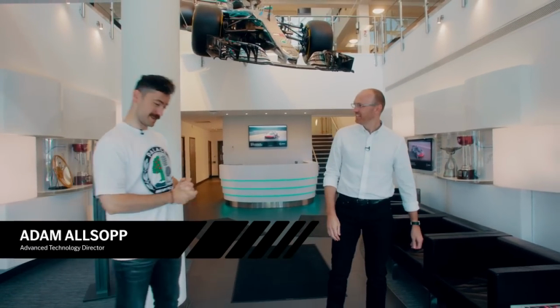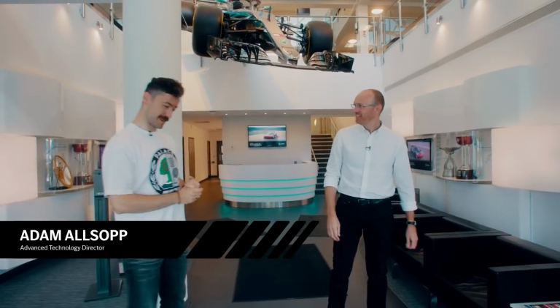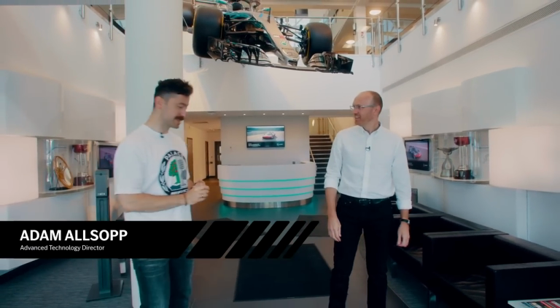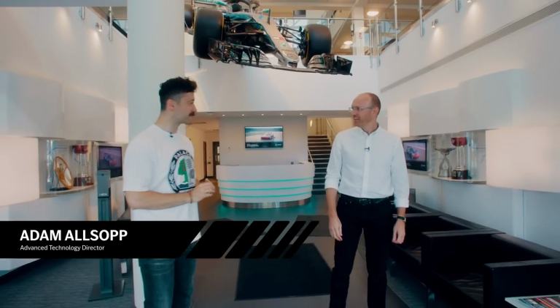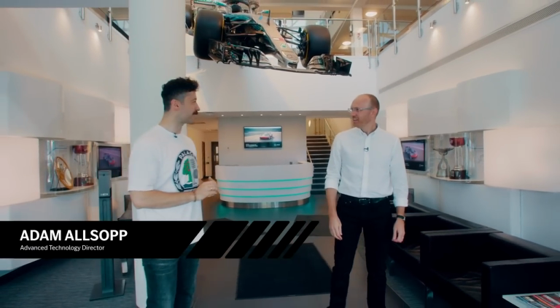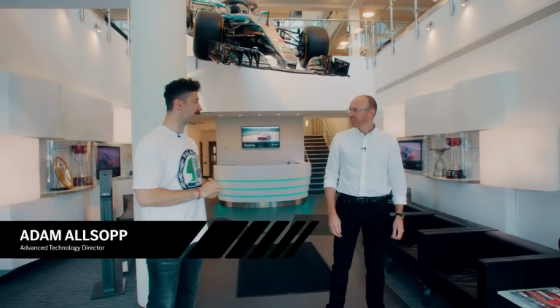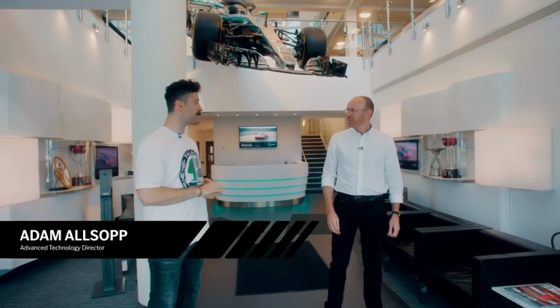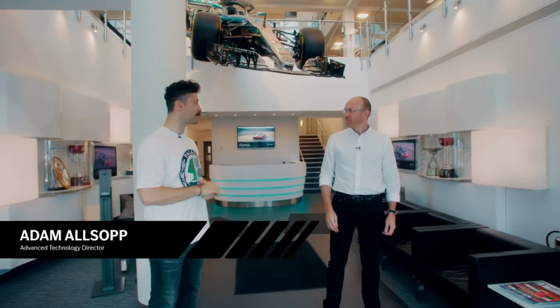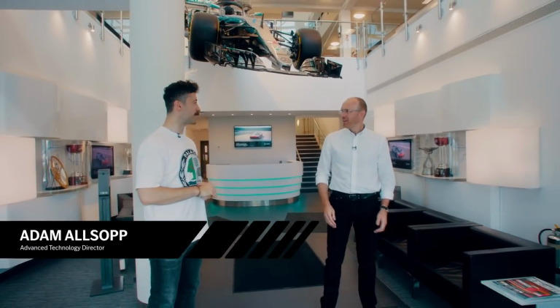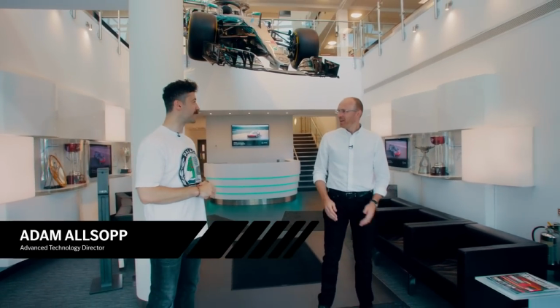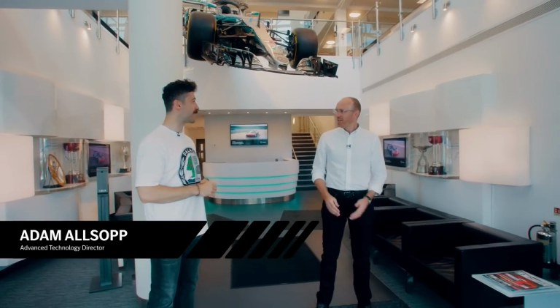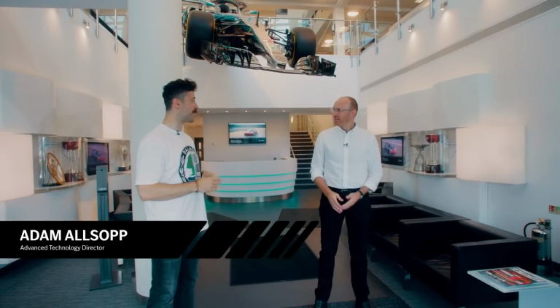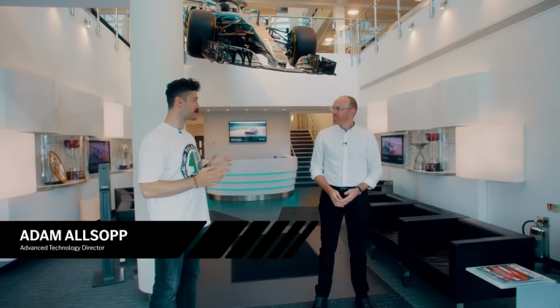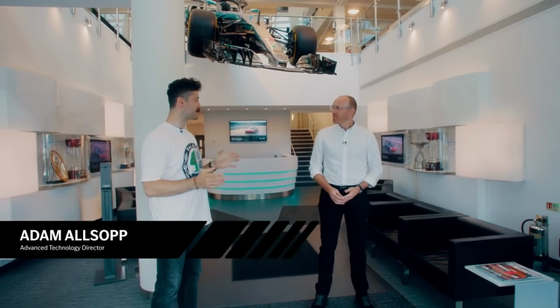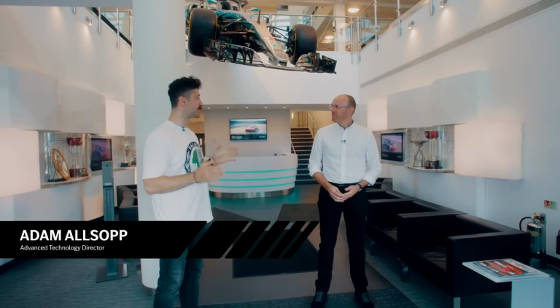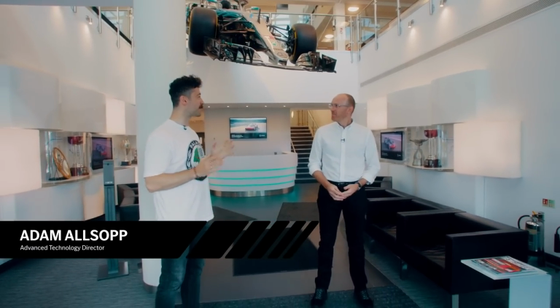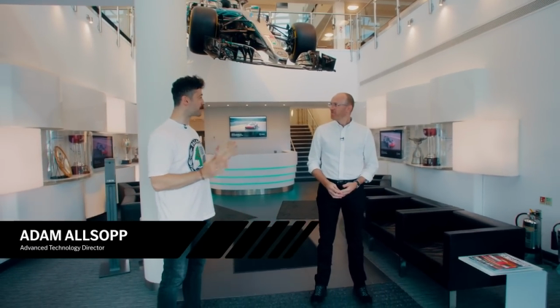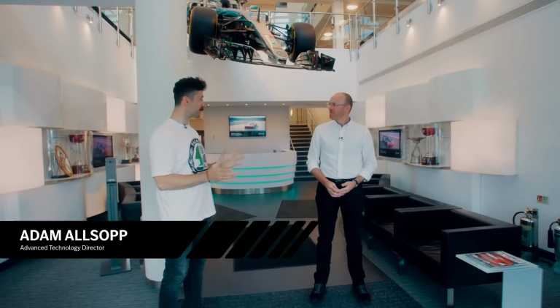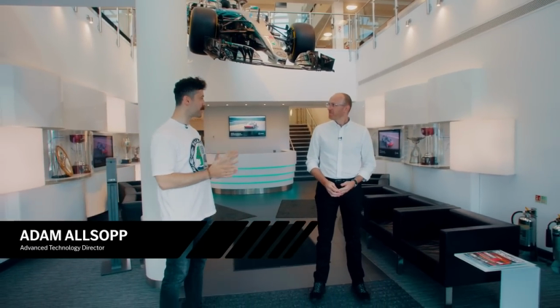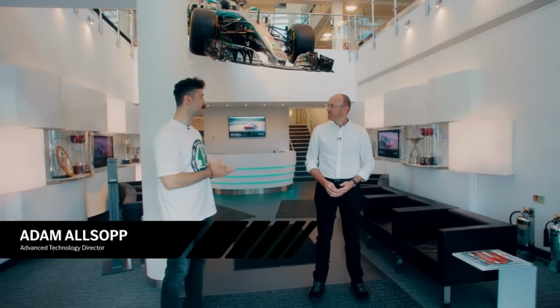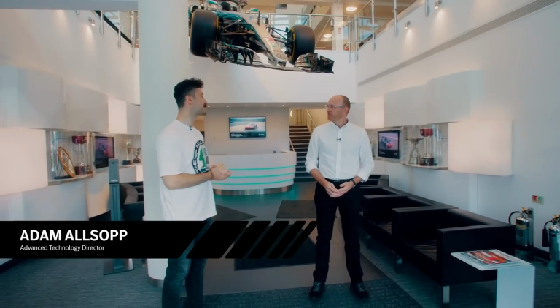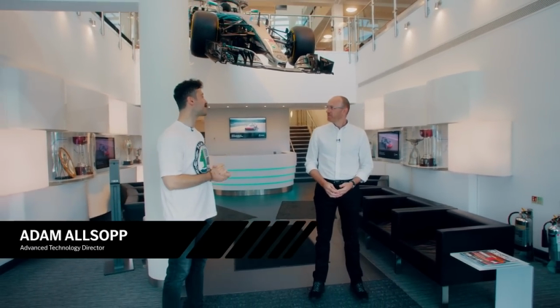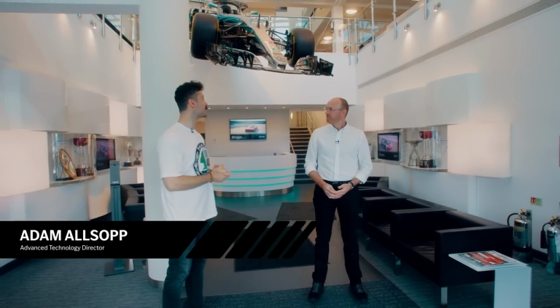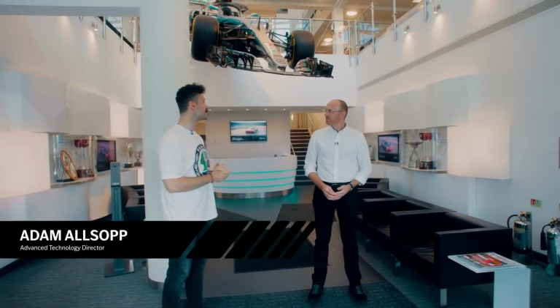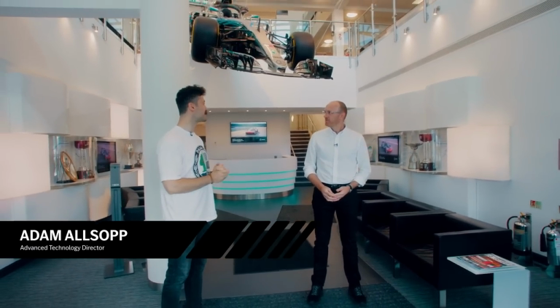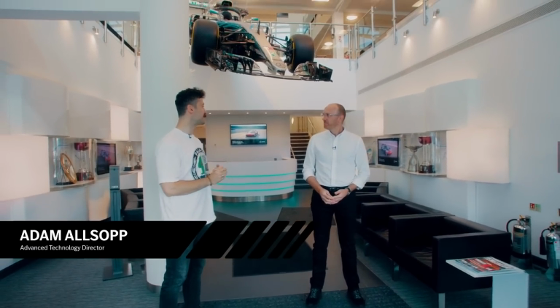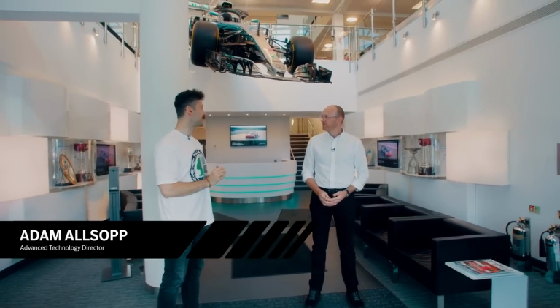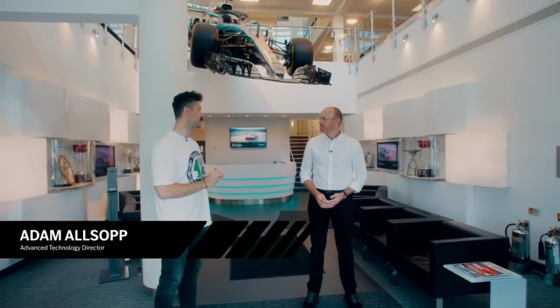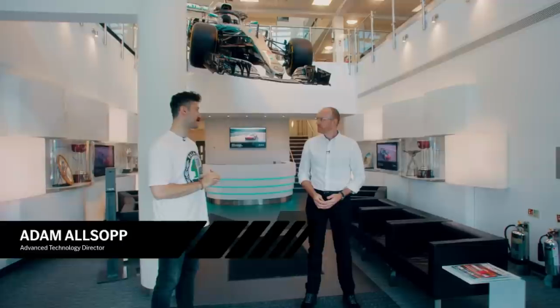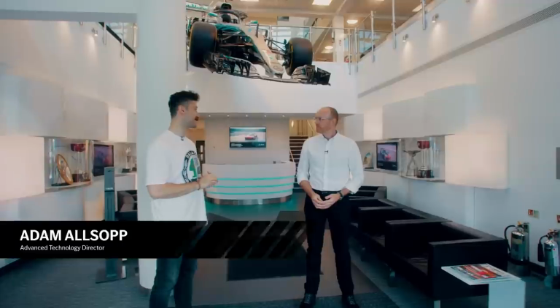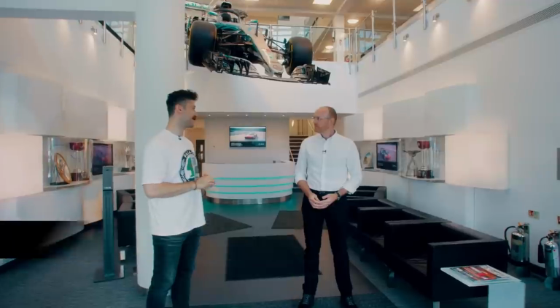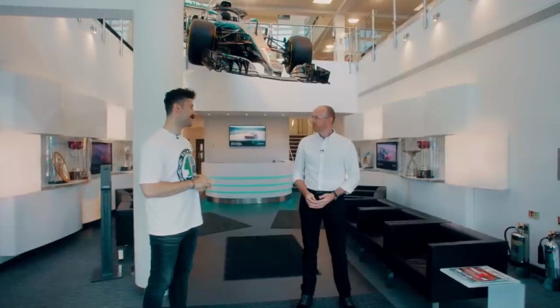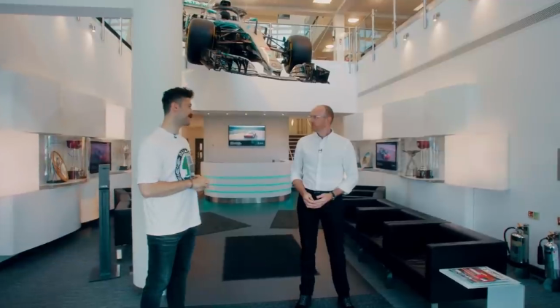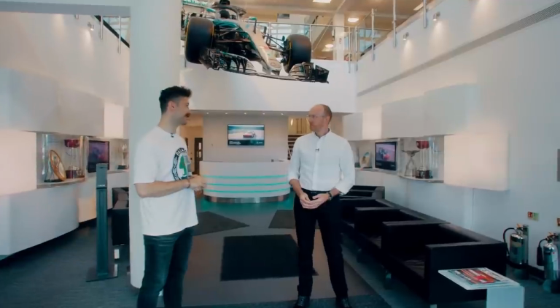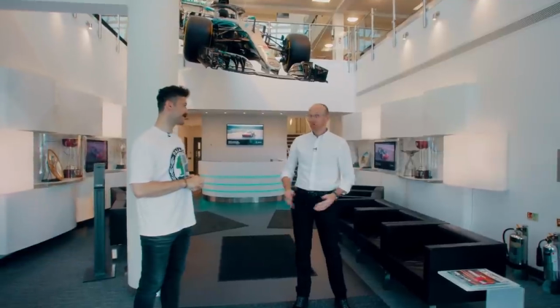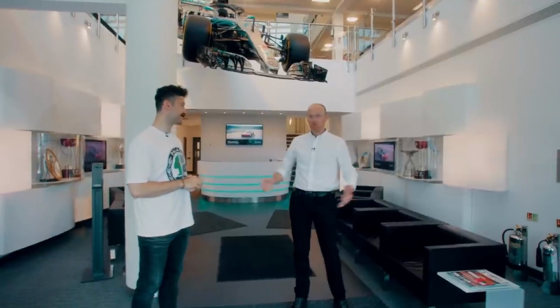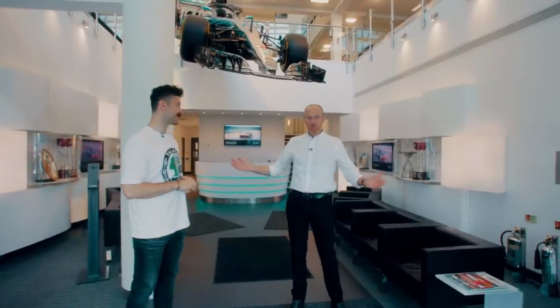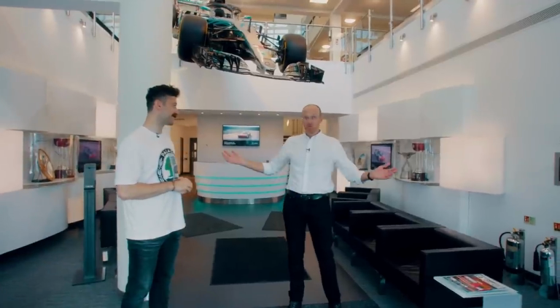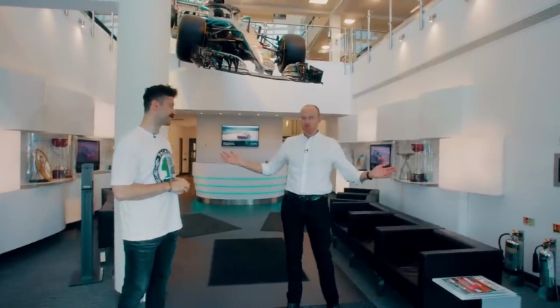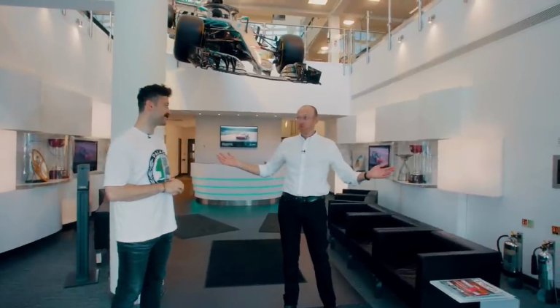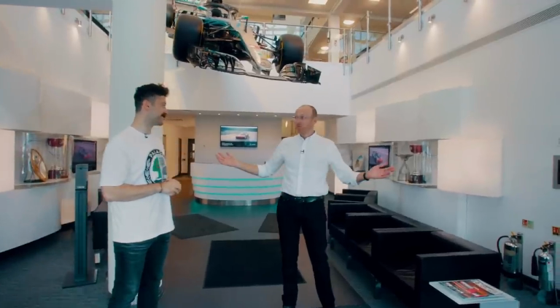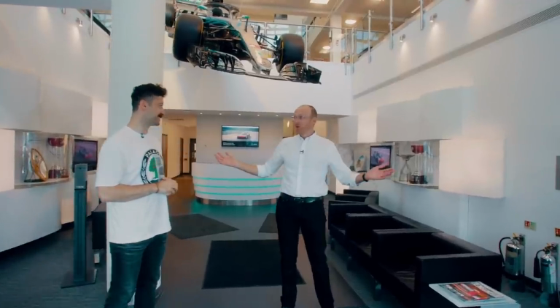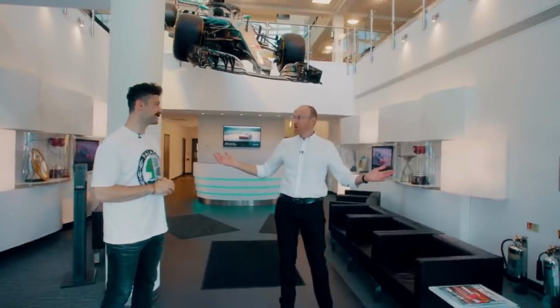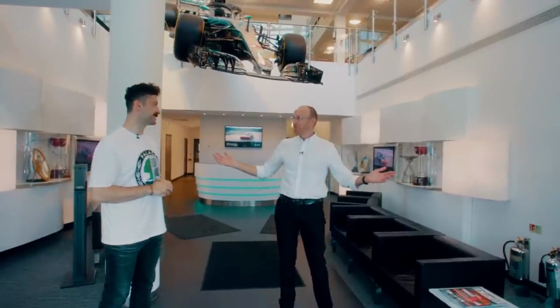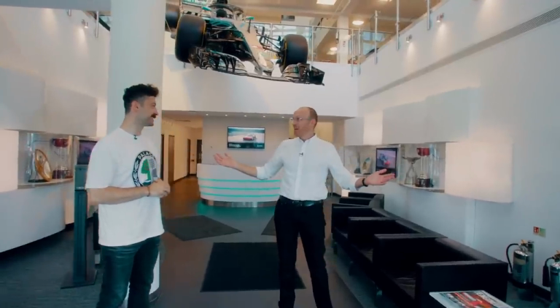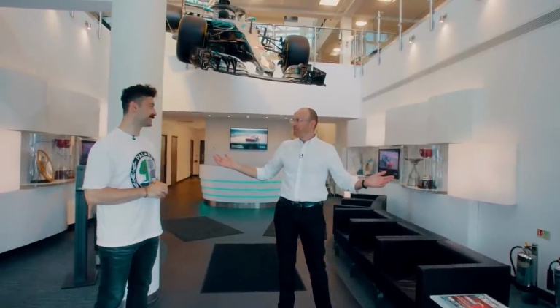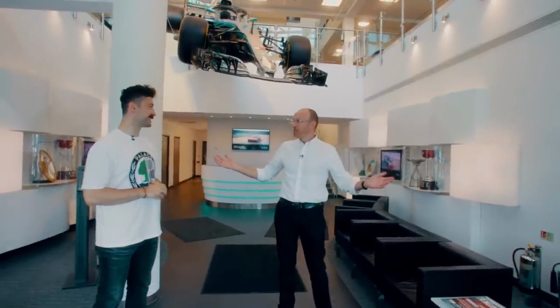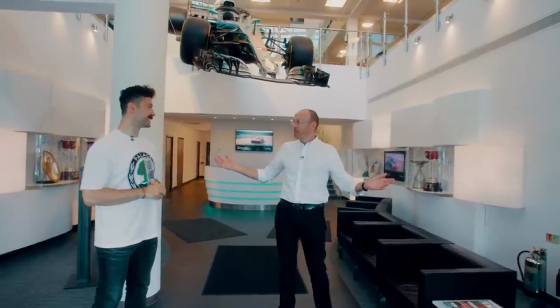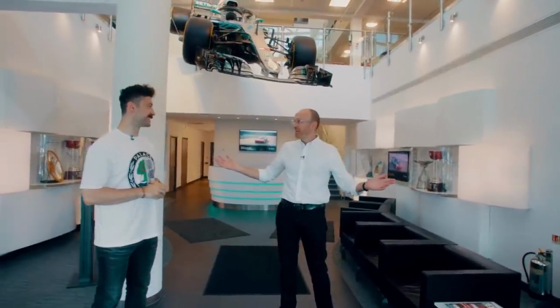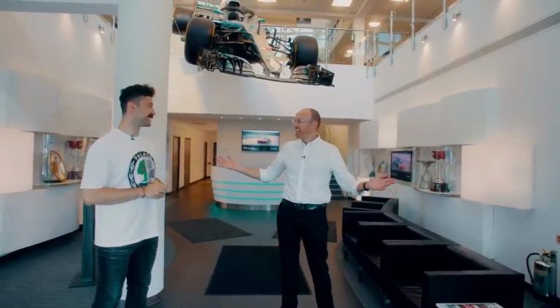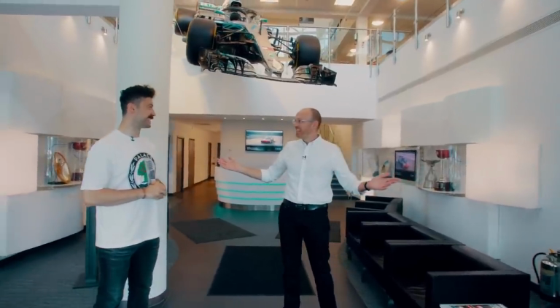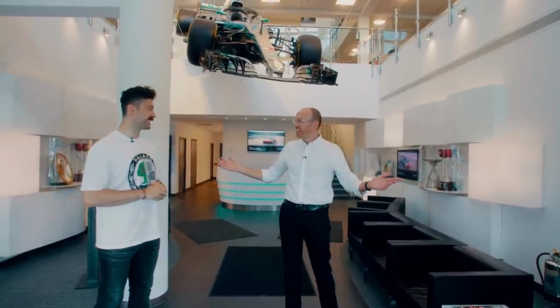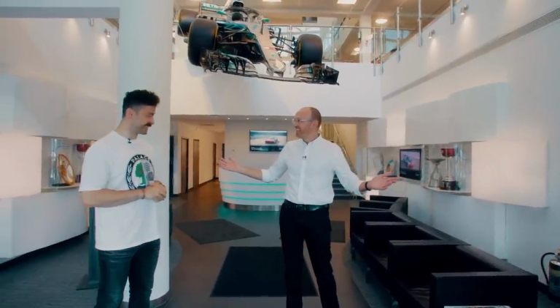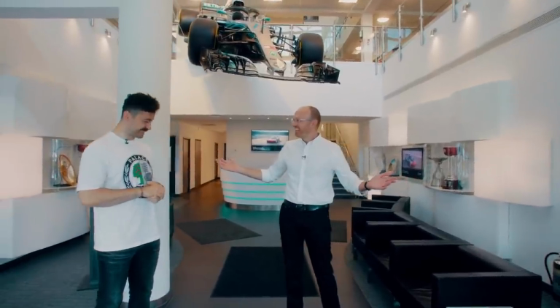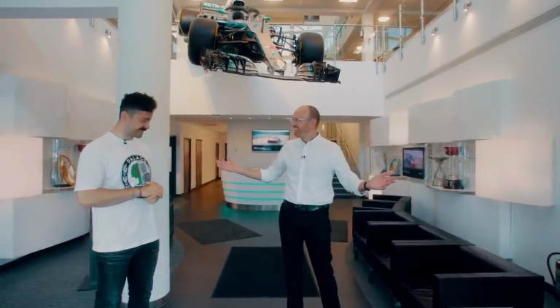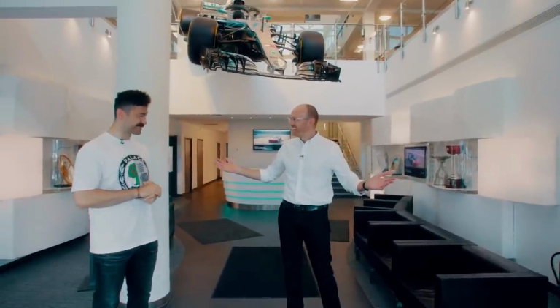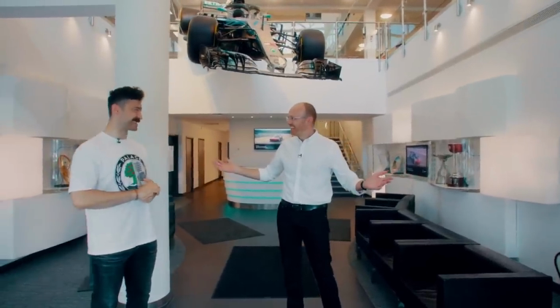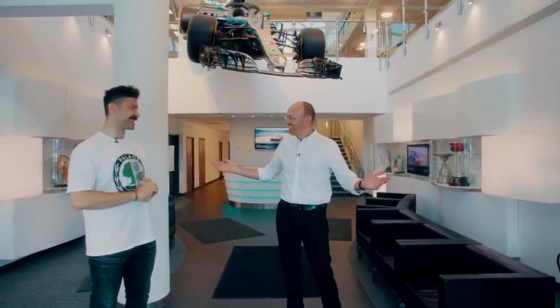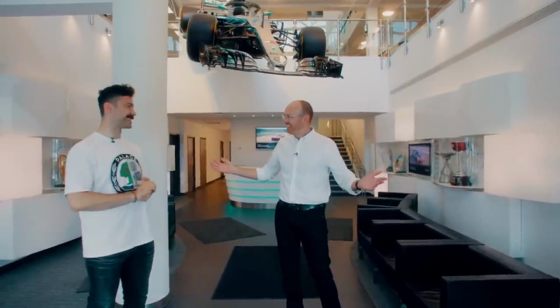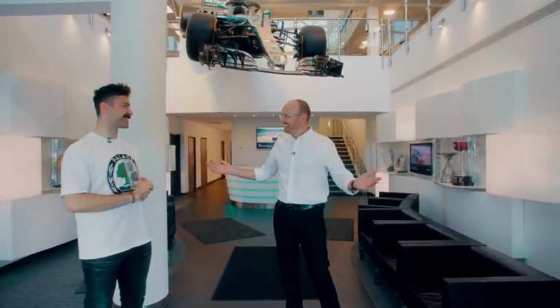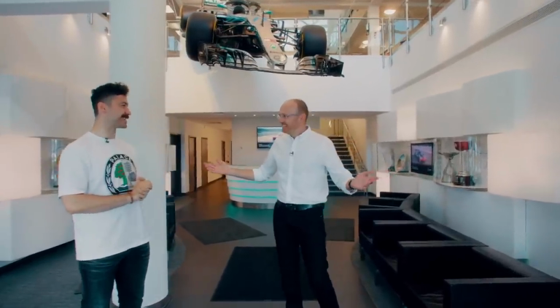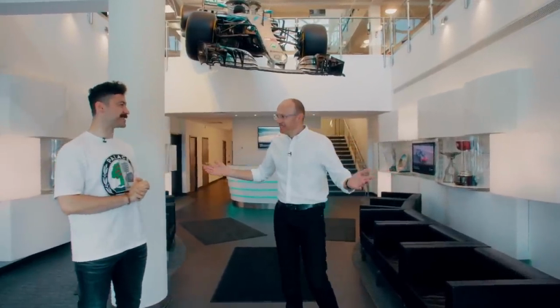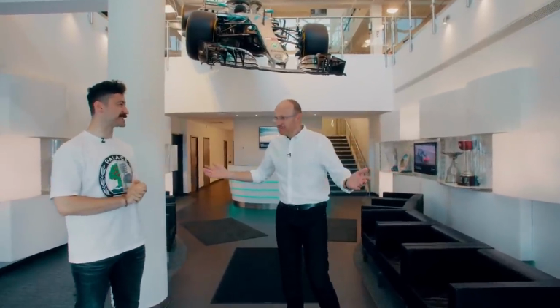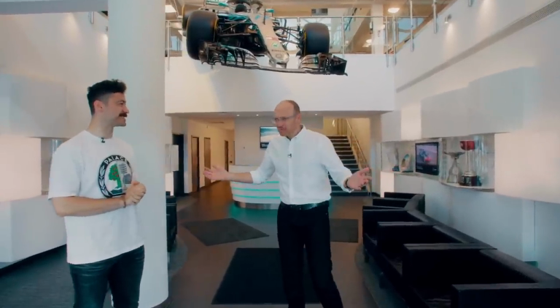I'm very excited to be here today. Welcome to HPP. Thank you very much.